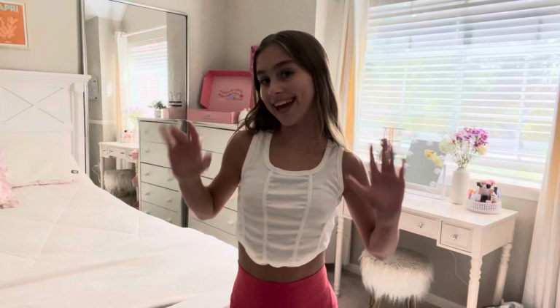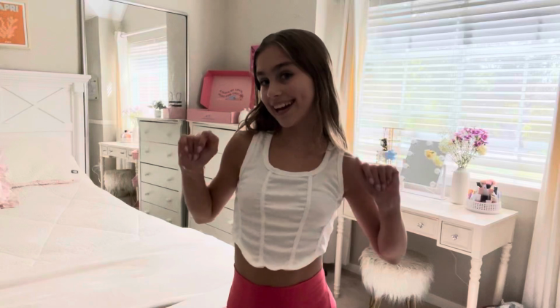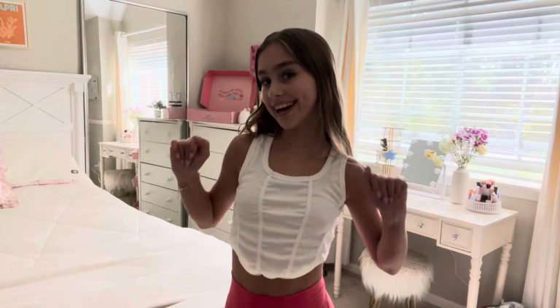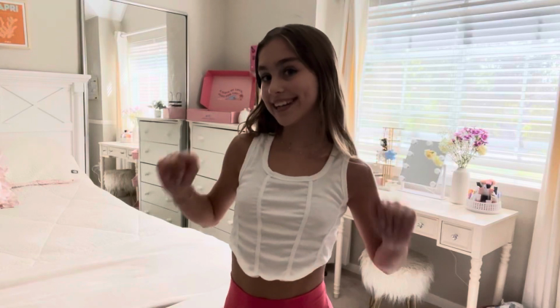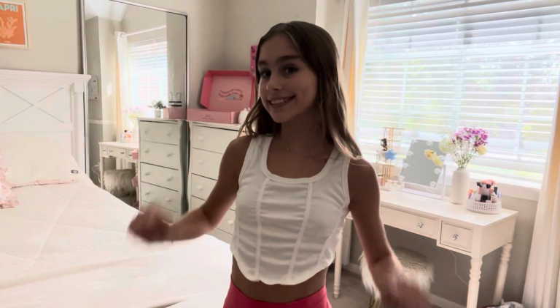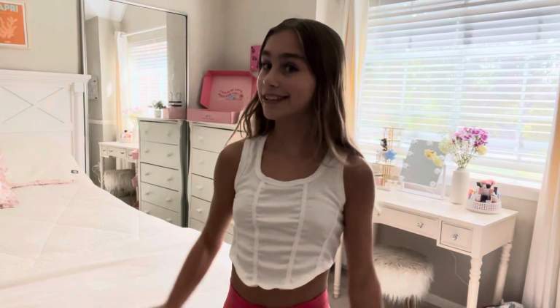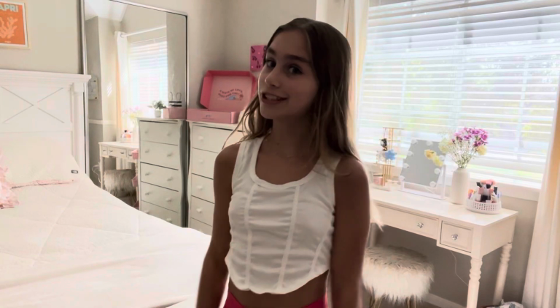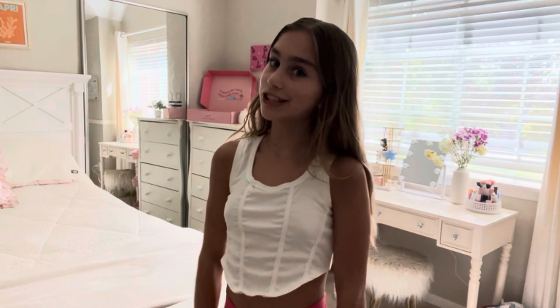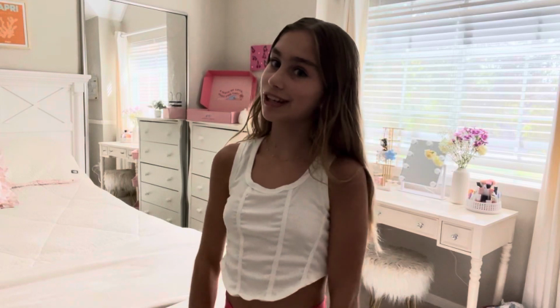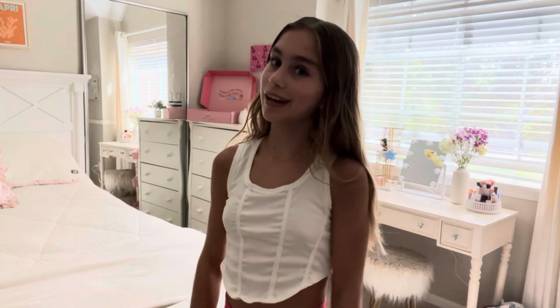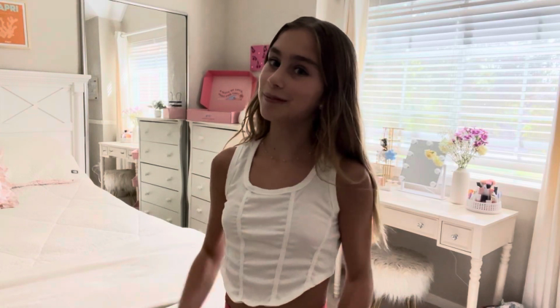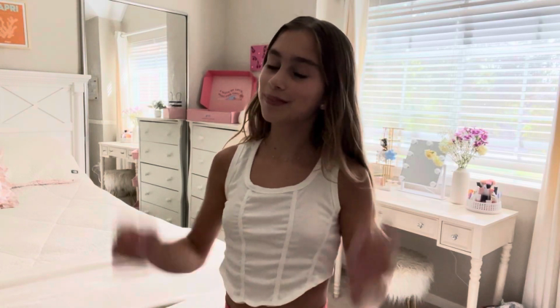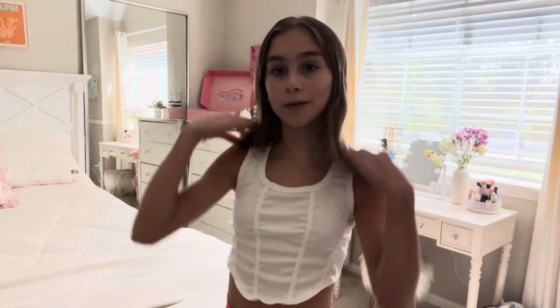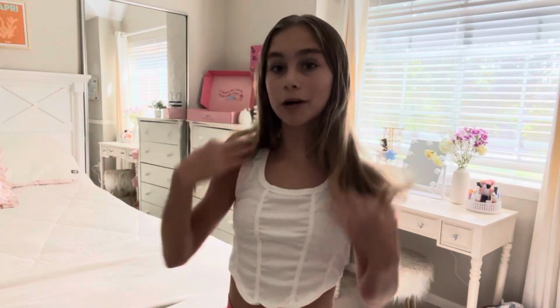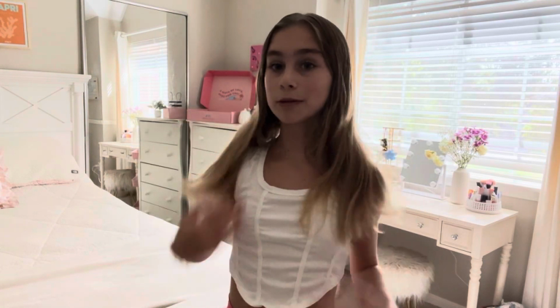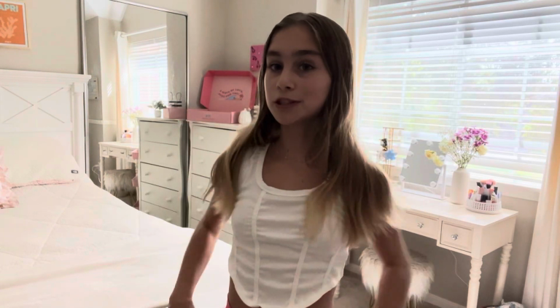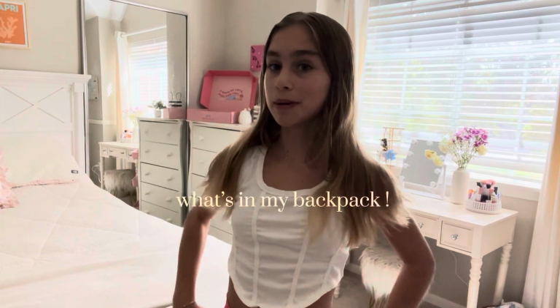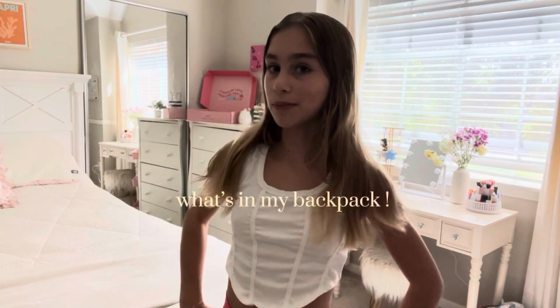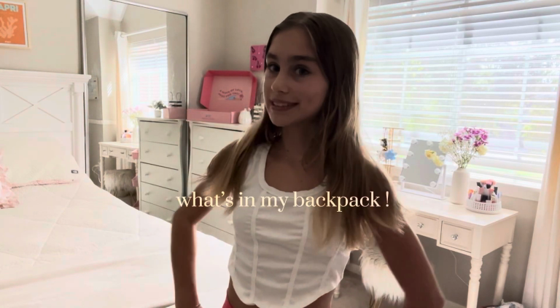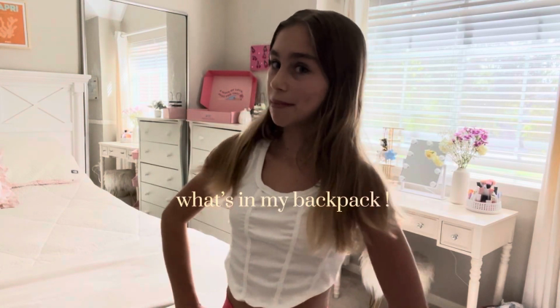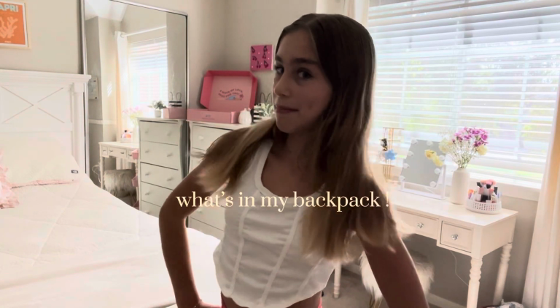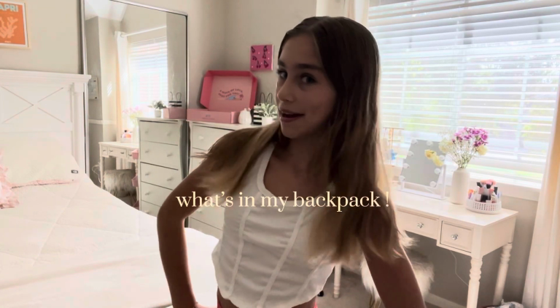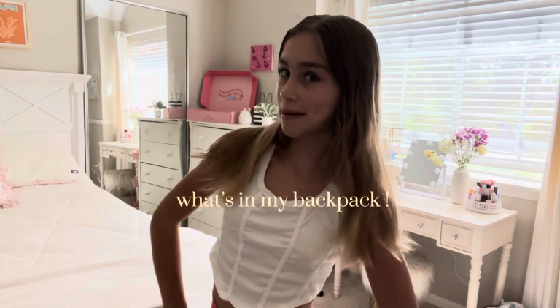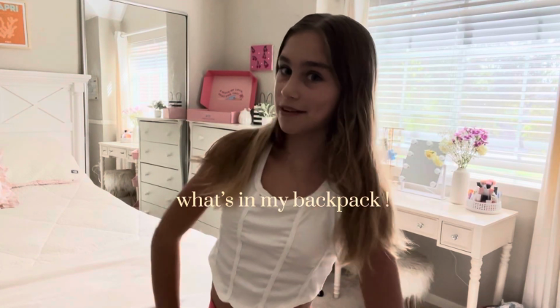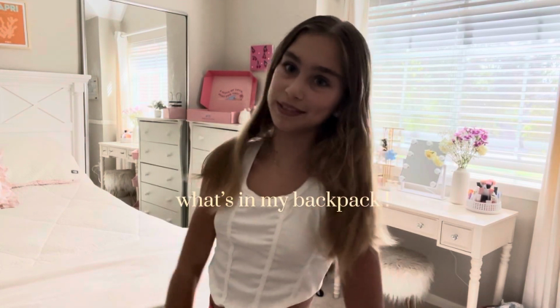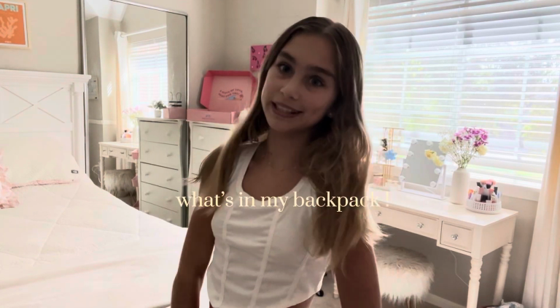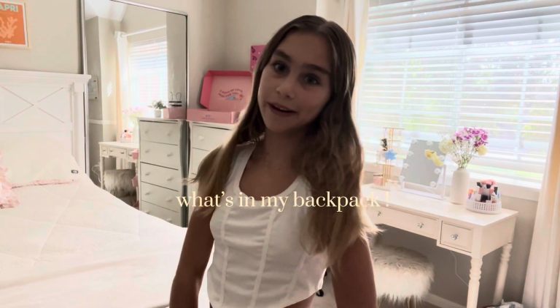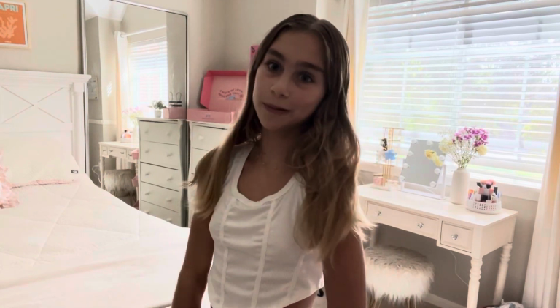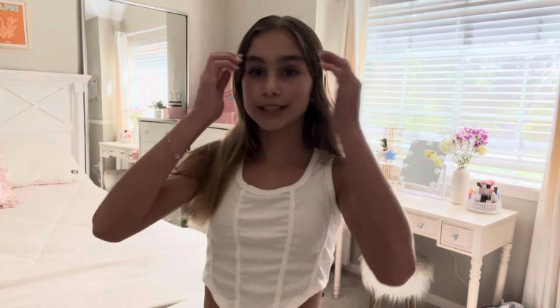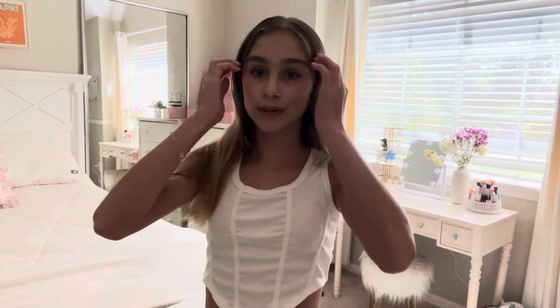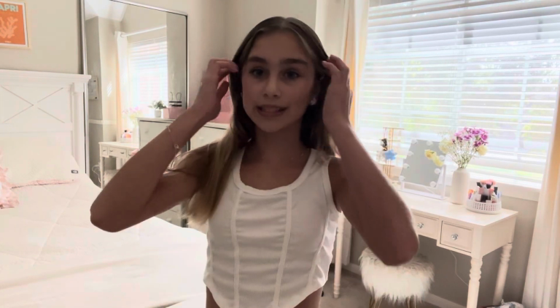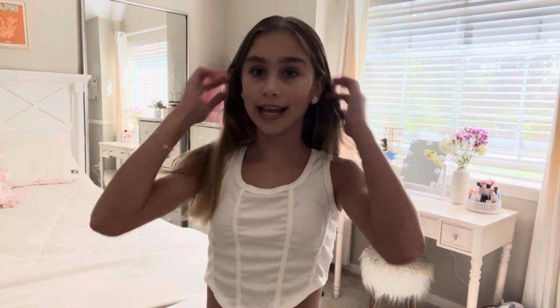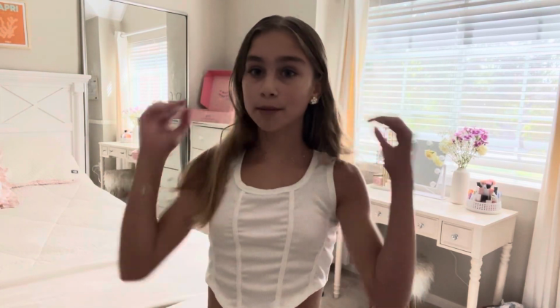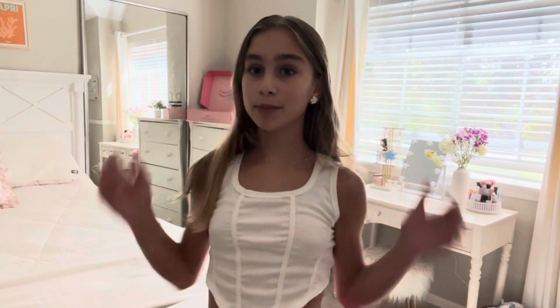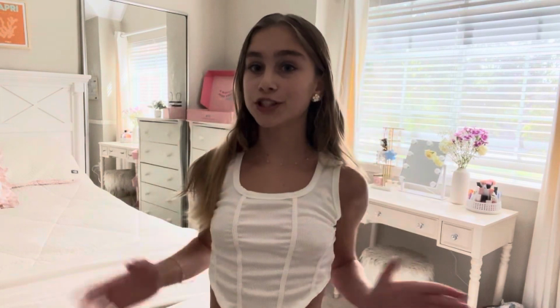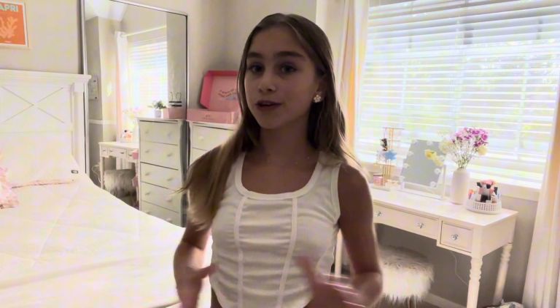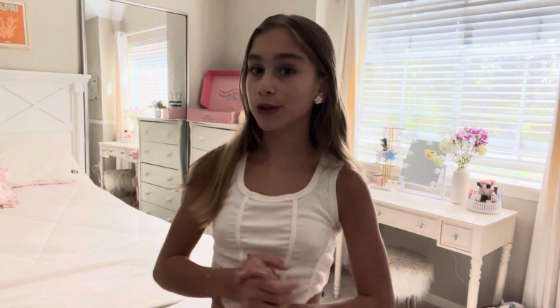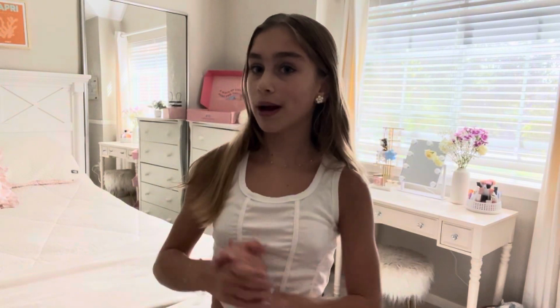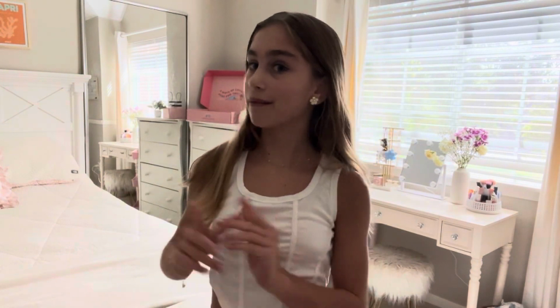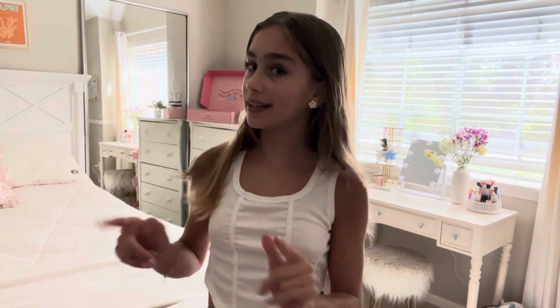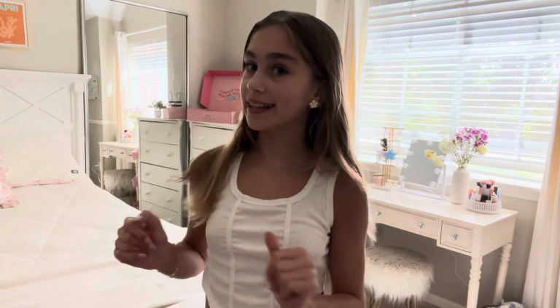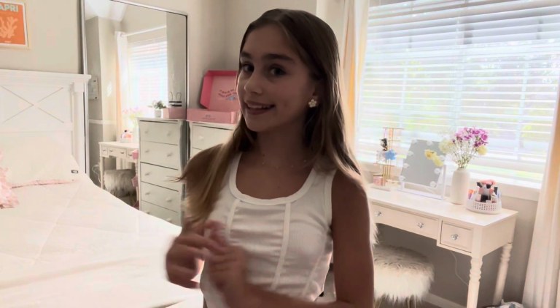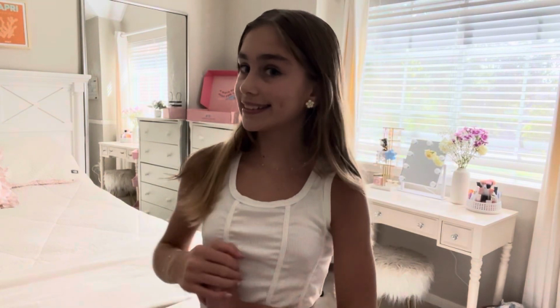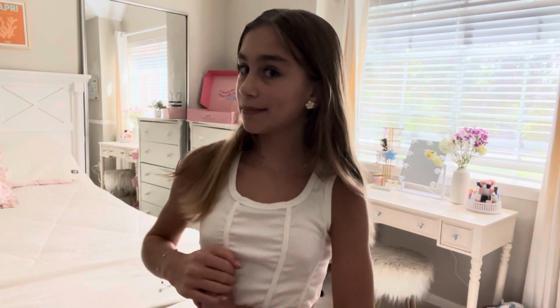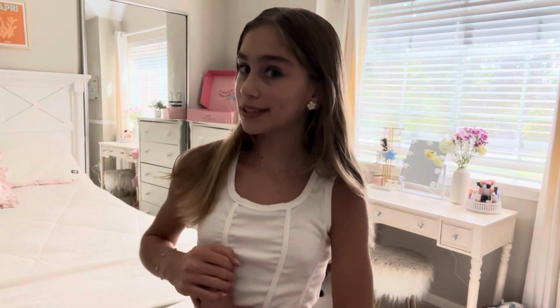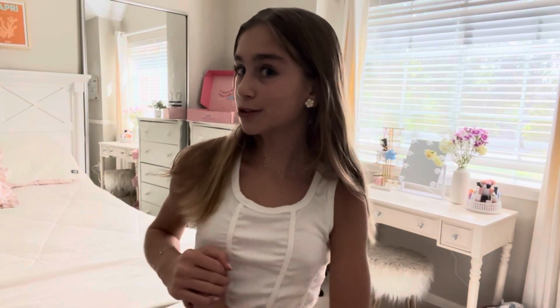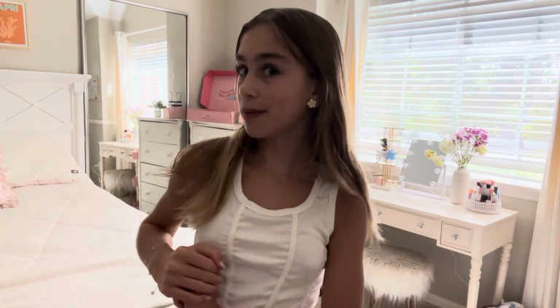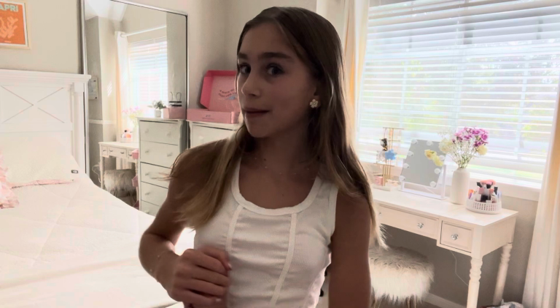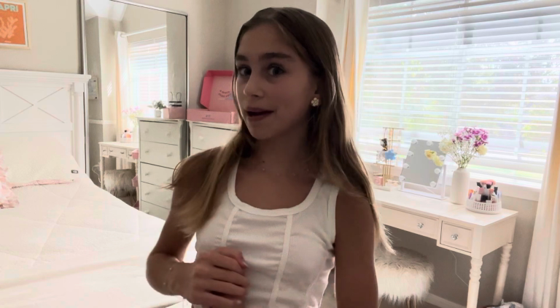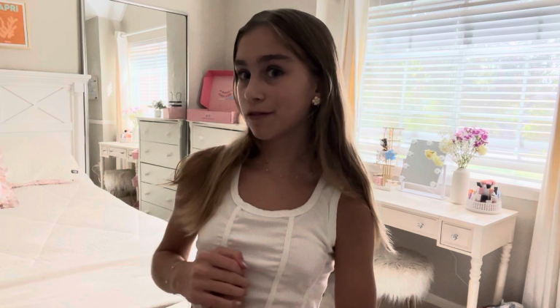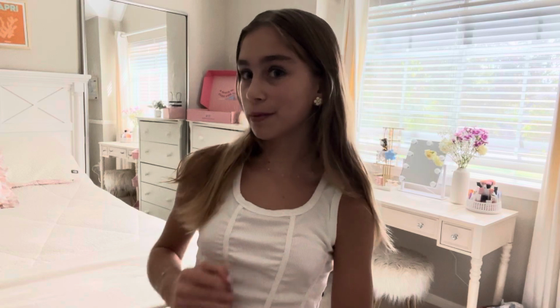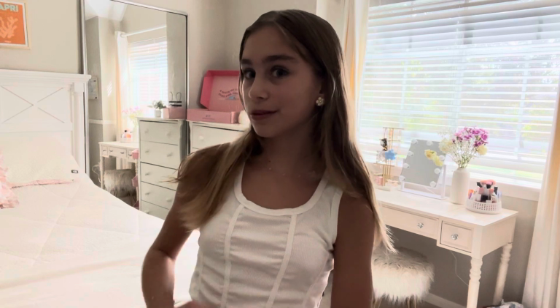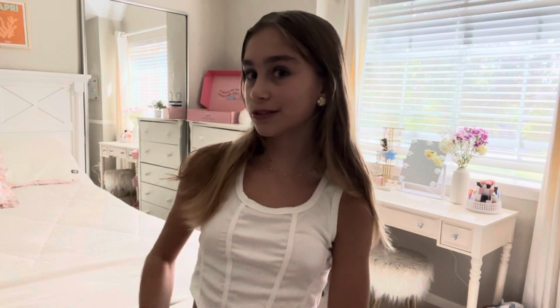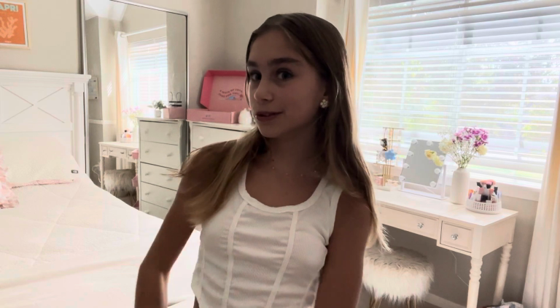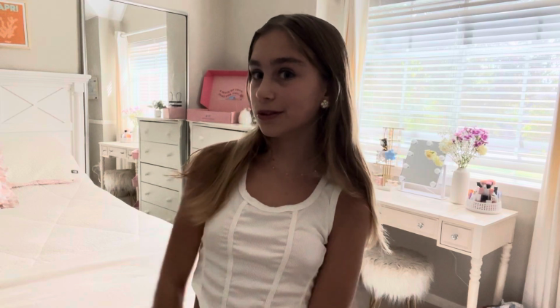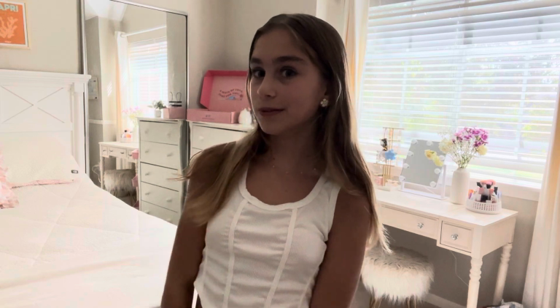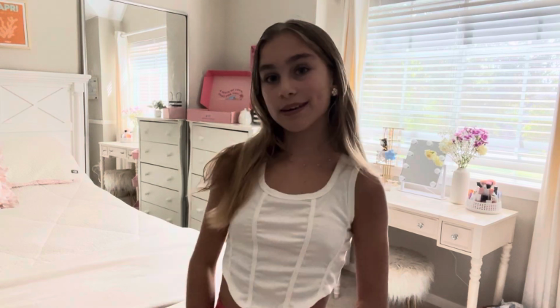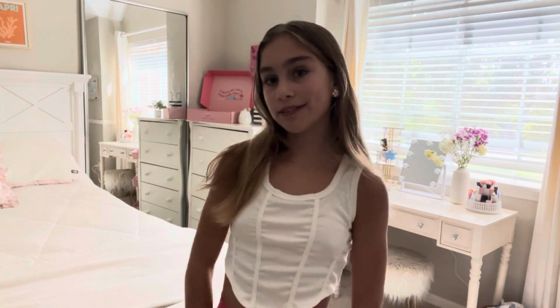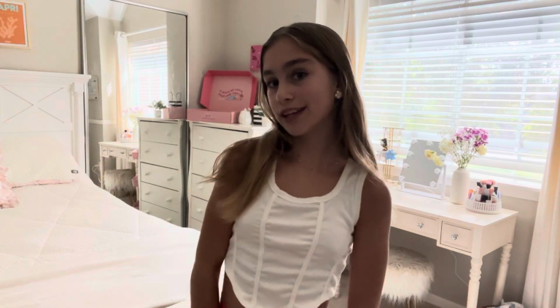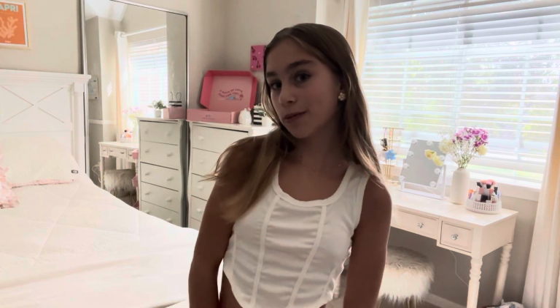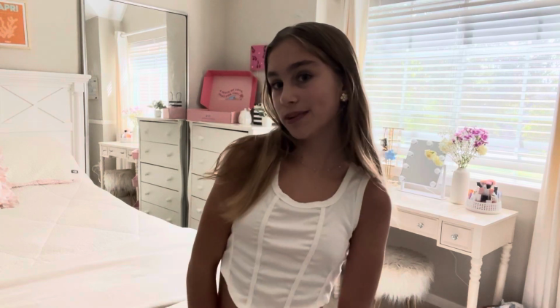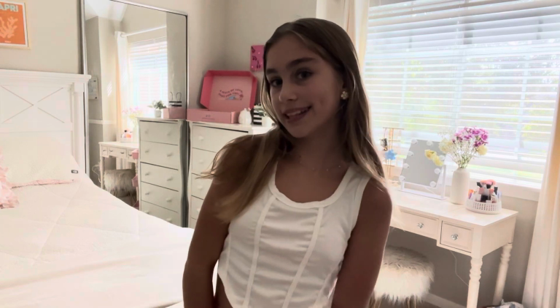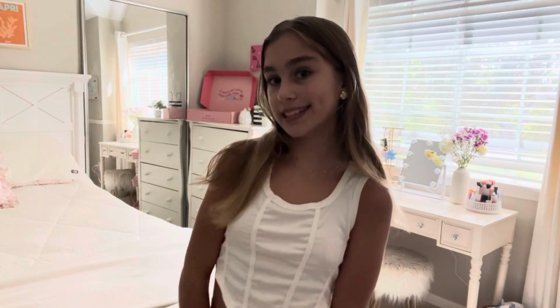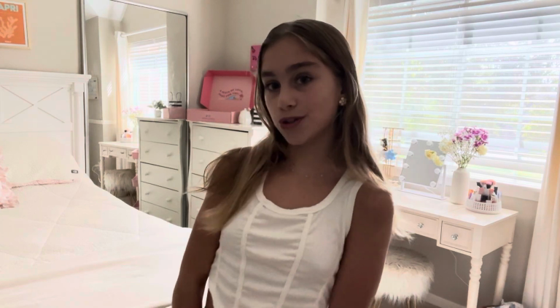Hey guys, it's Gia and welcome to my what's in my backpack video. Today I'm gonna be showing you everything that is in my school backpack for middle school. I really hope you guys enjoy.